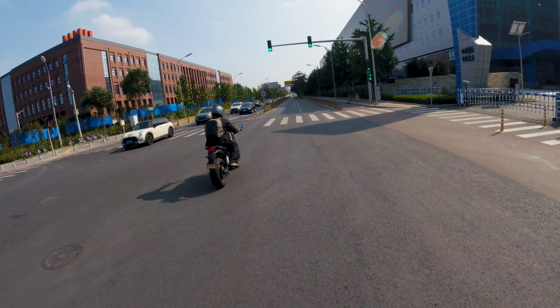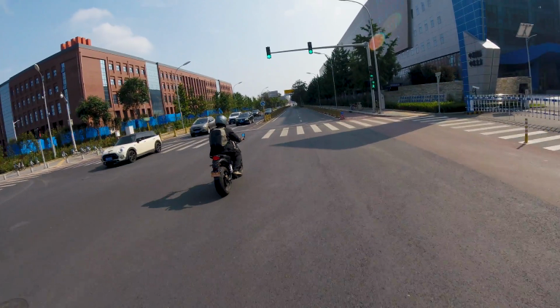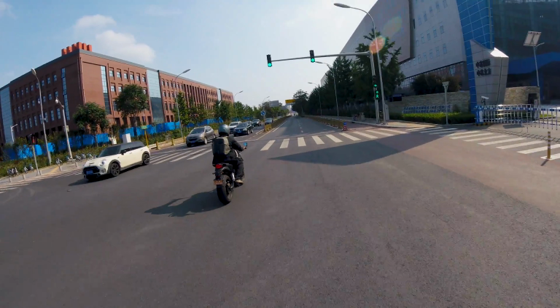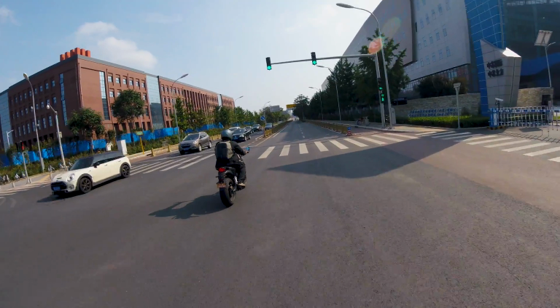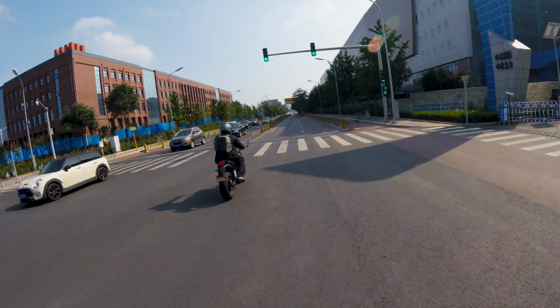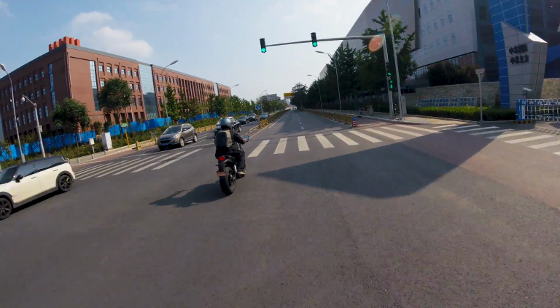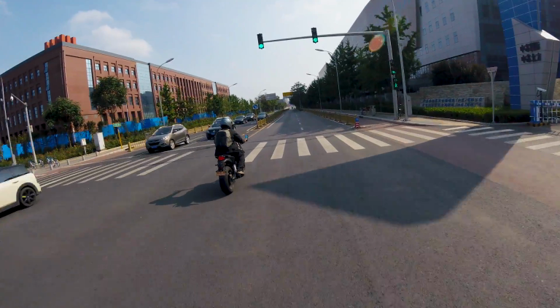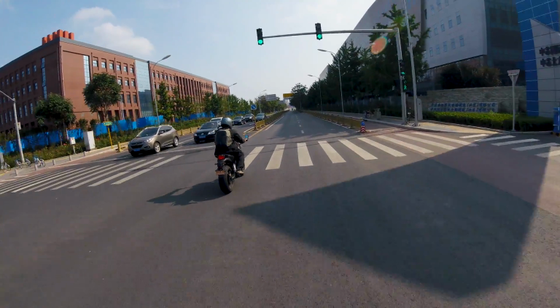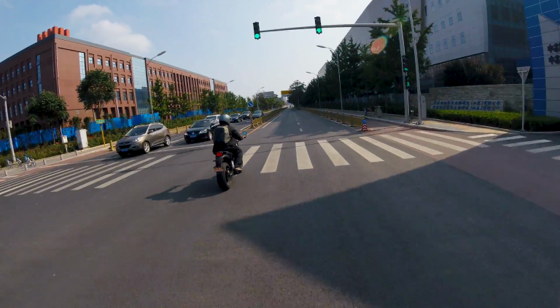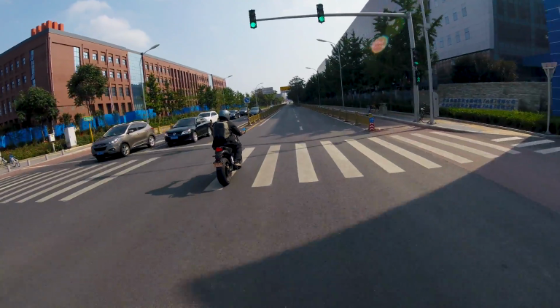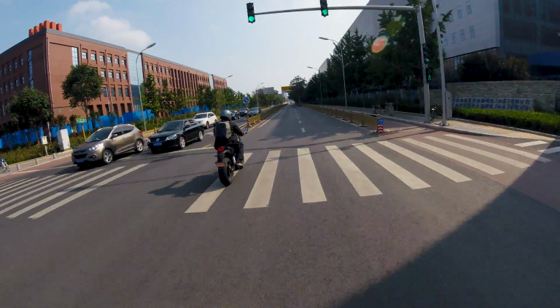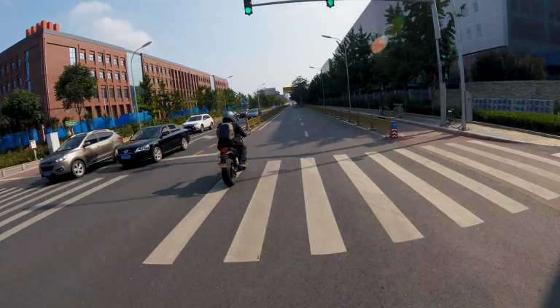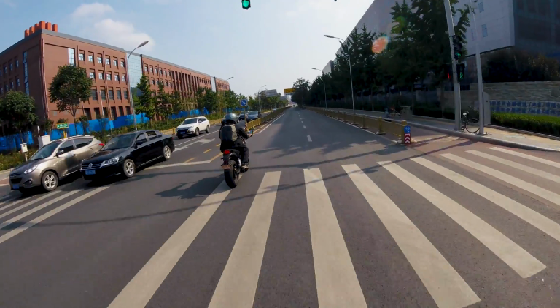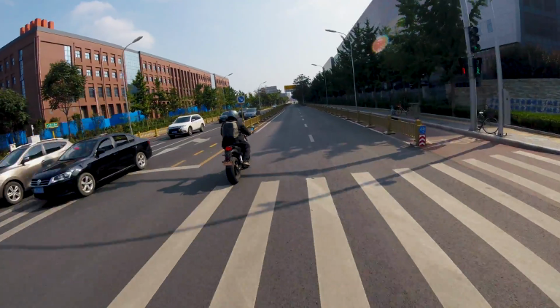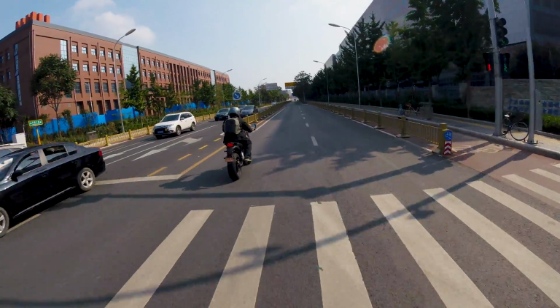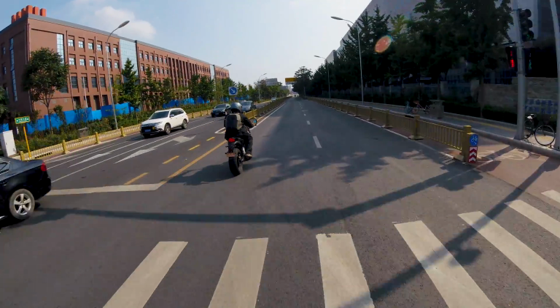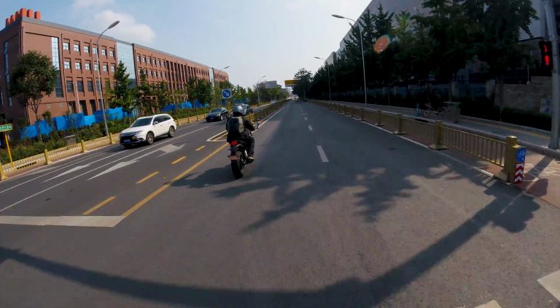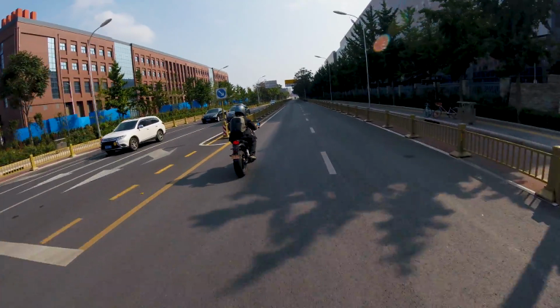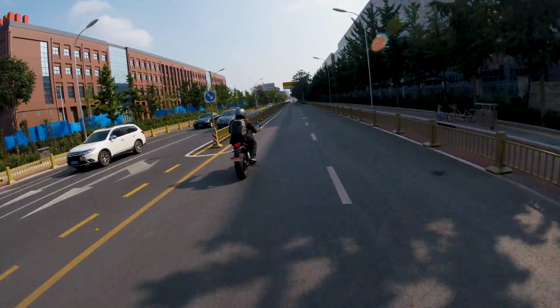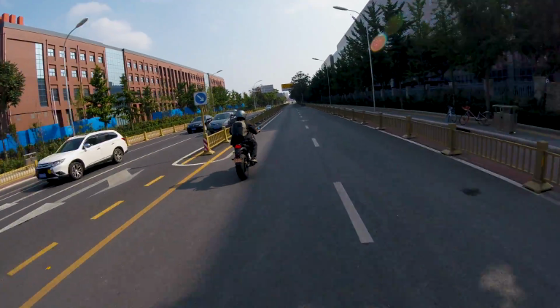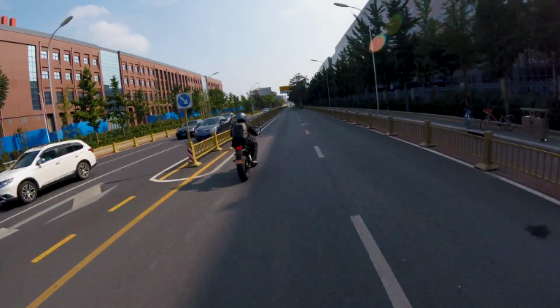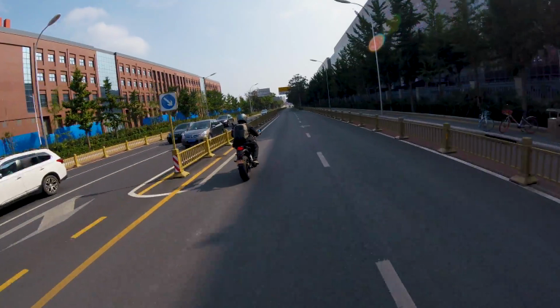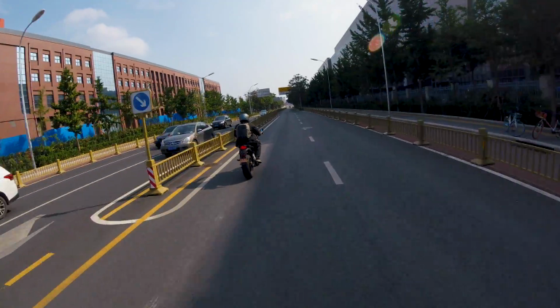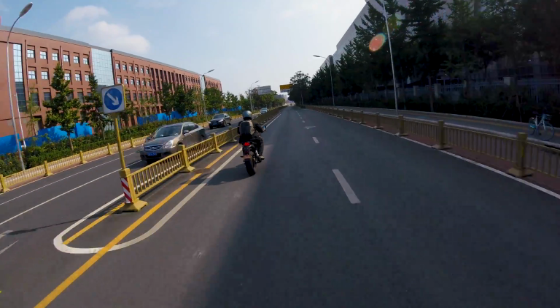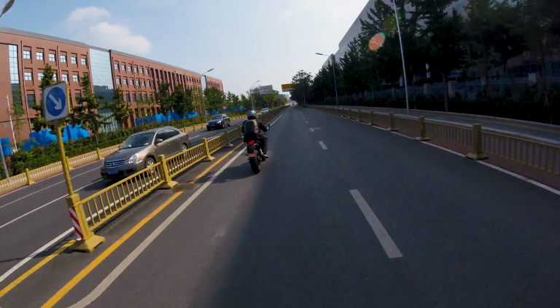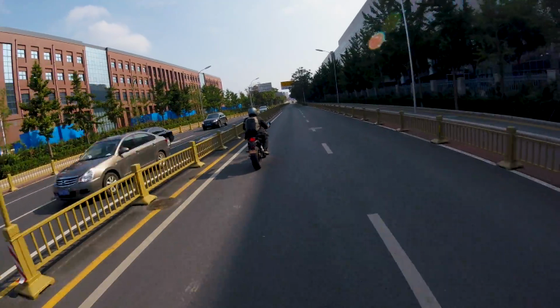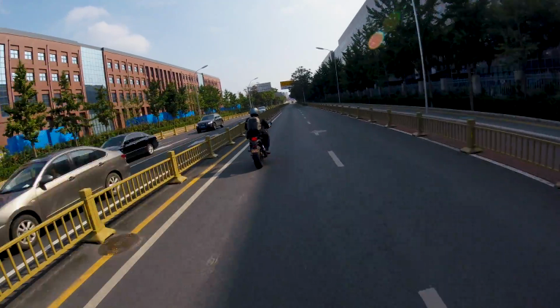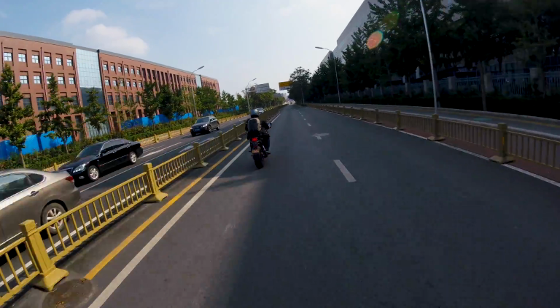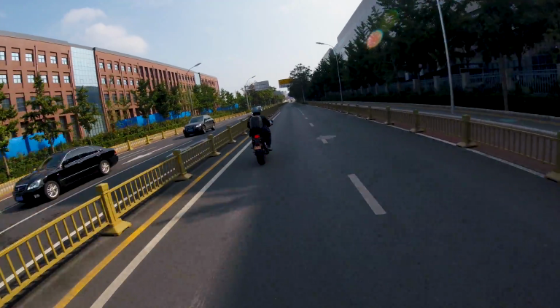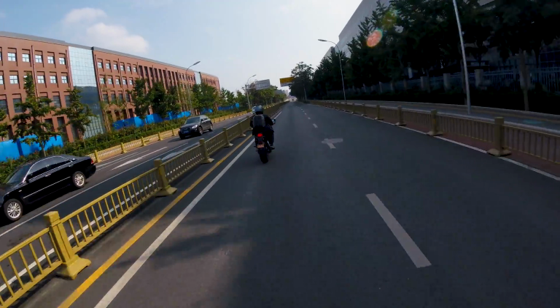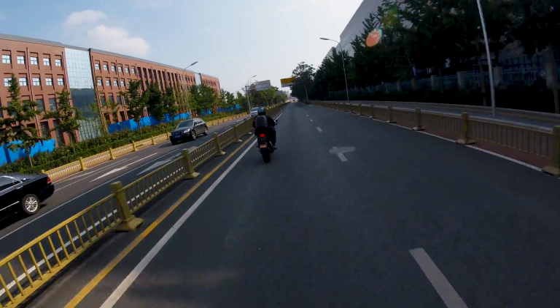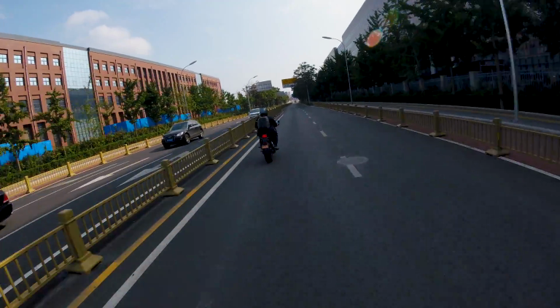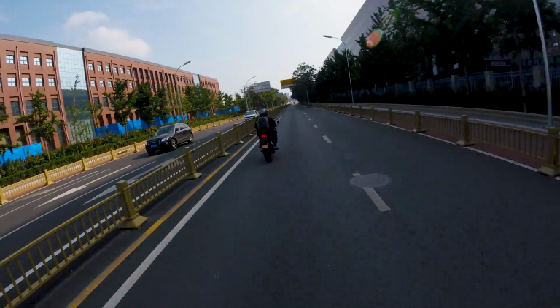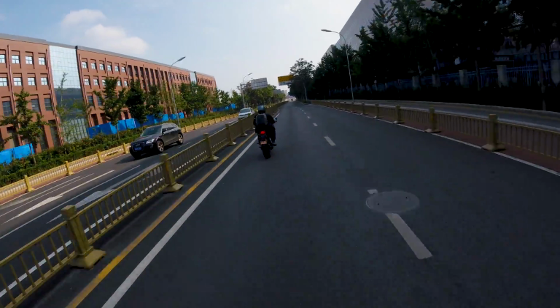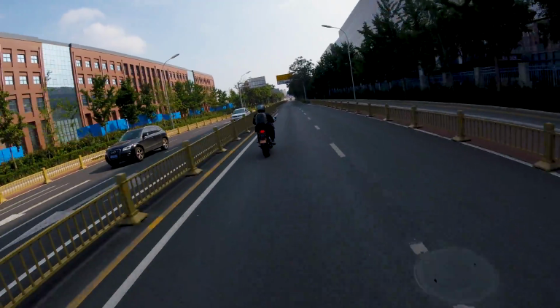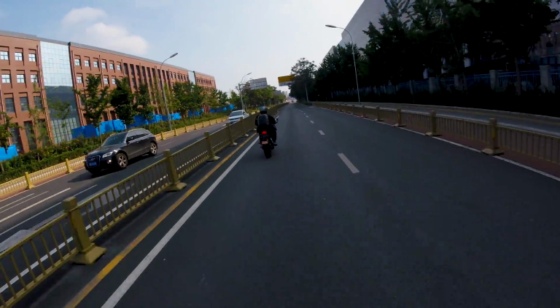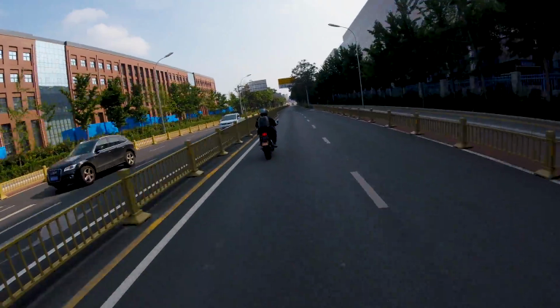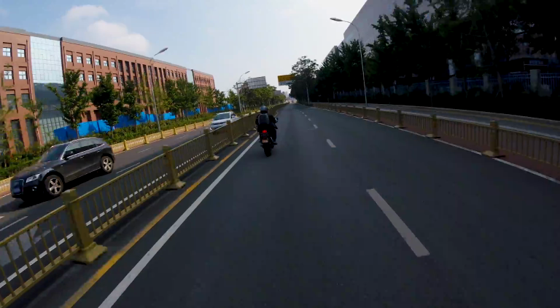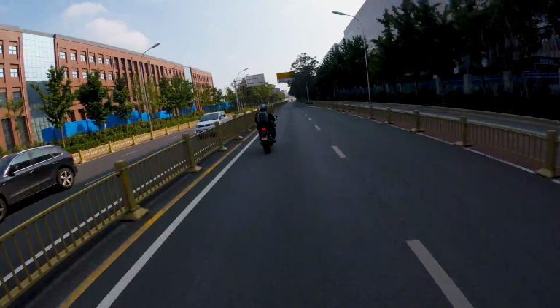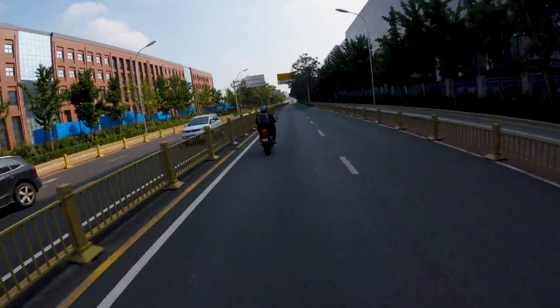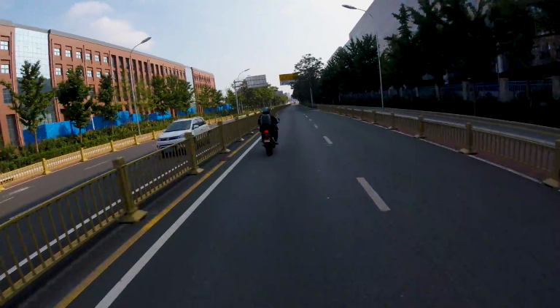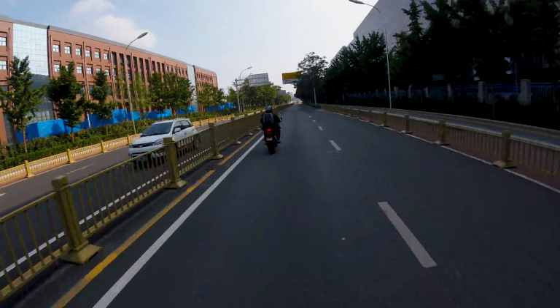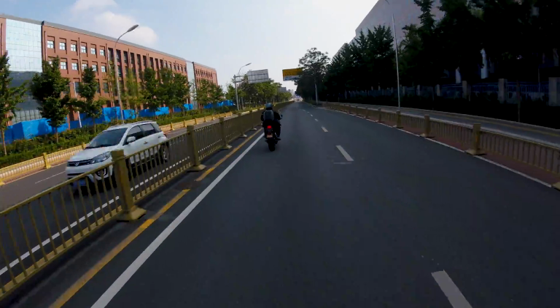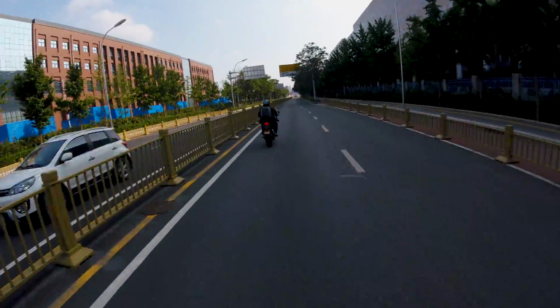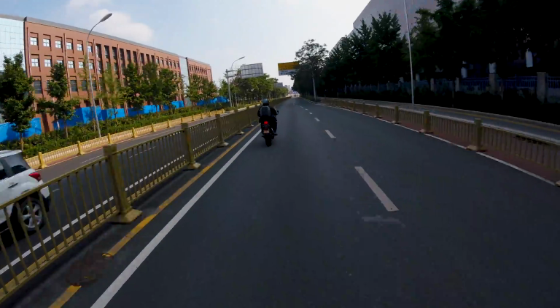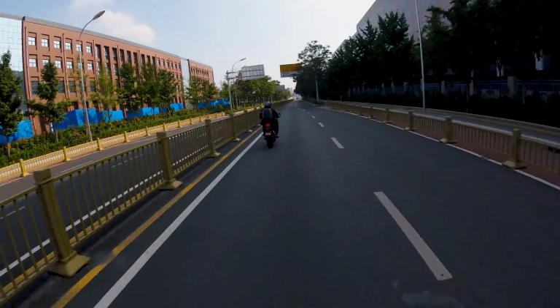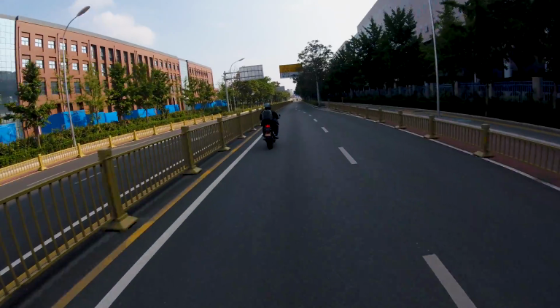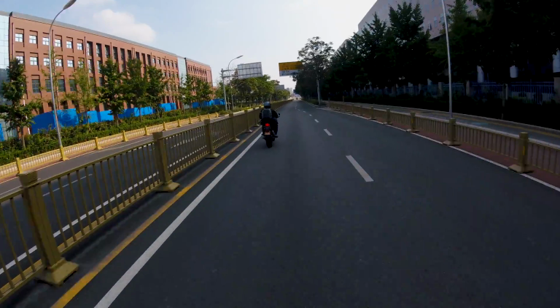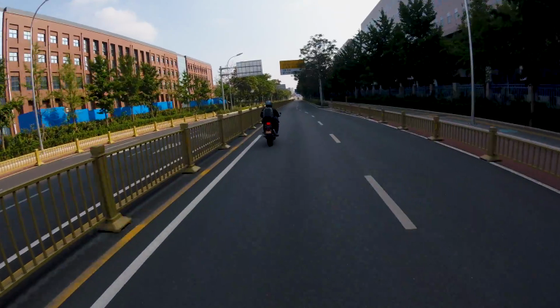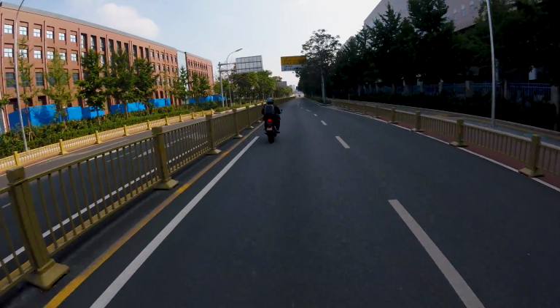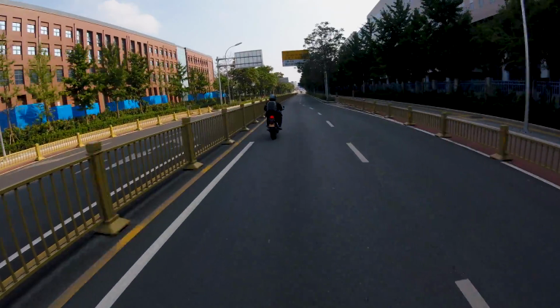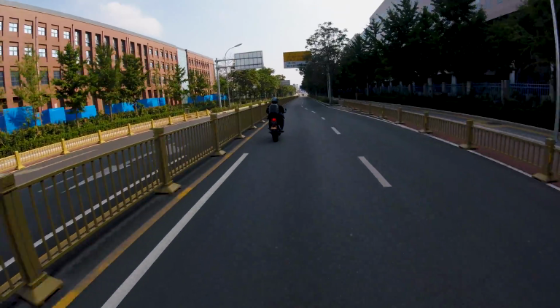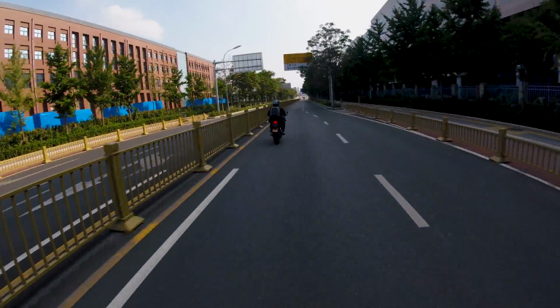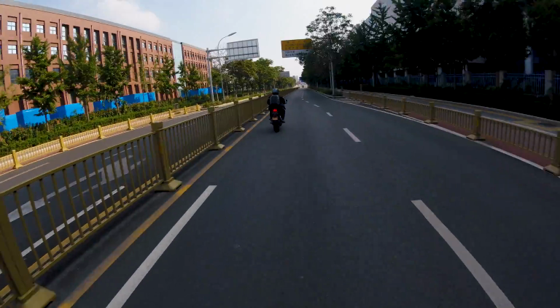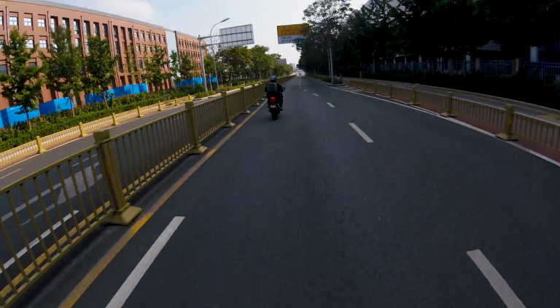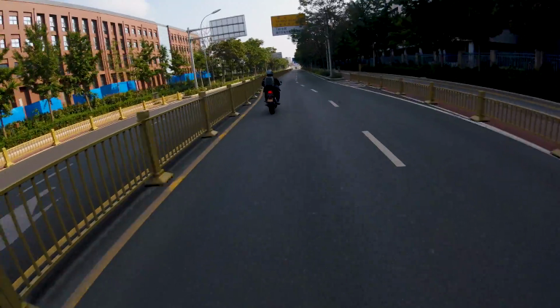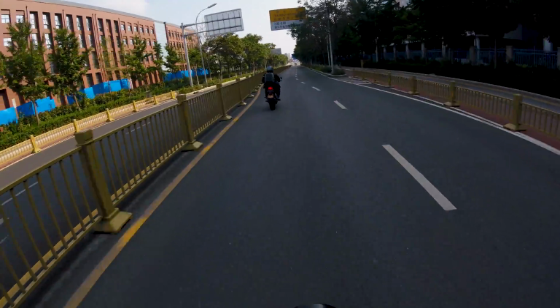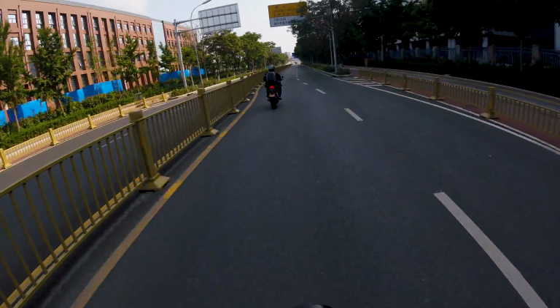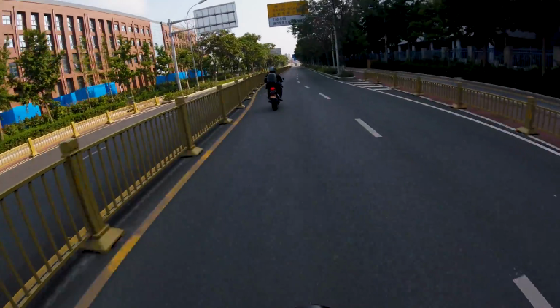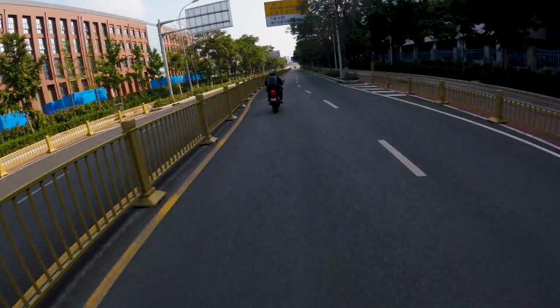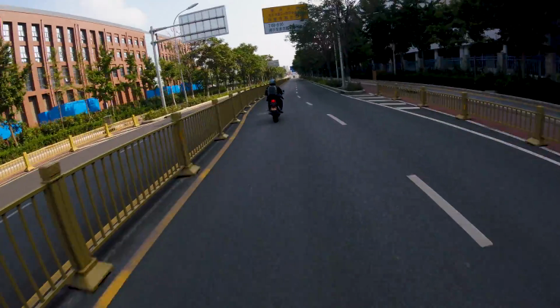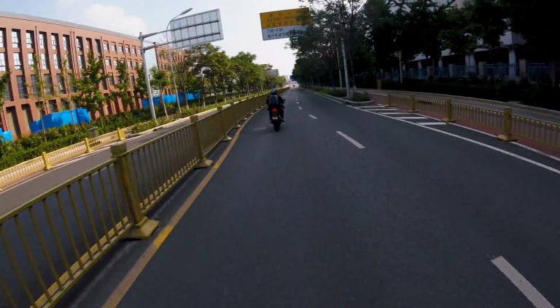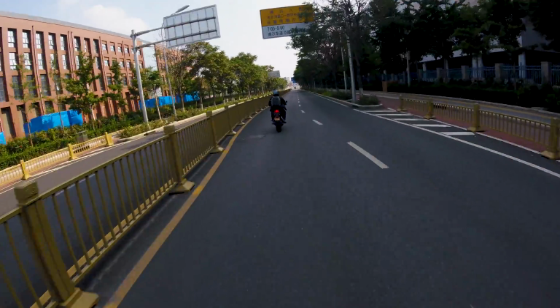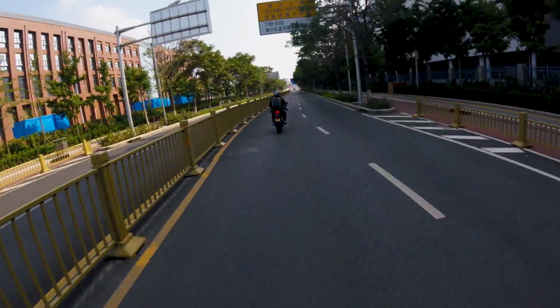I don't really have much motorbike experience, but I was able to ride very comfortably within a 5 minute tutorial on a test drive before hitting the streets of Beijing.